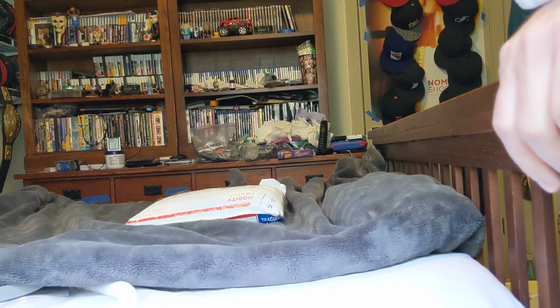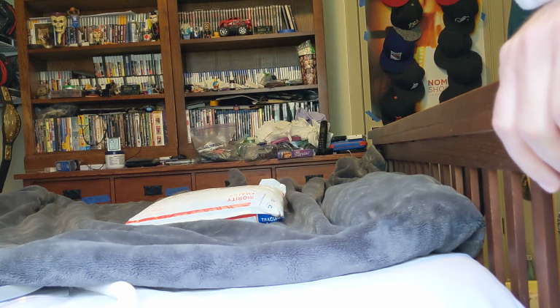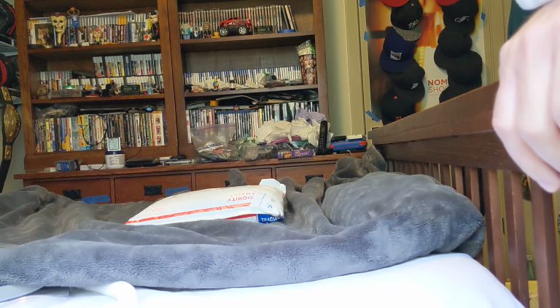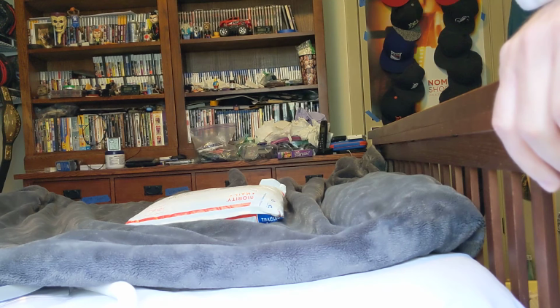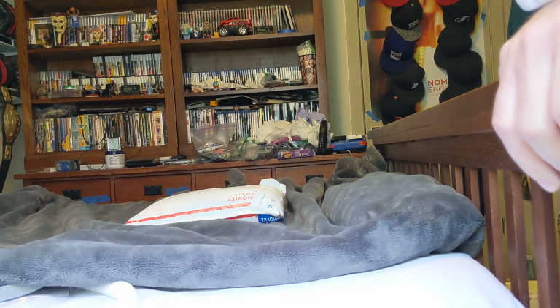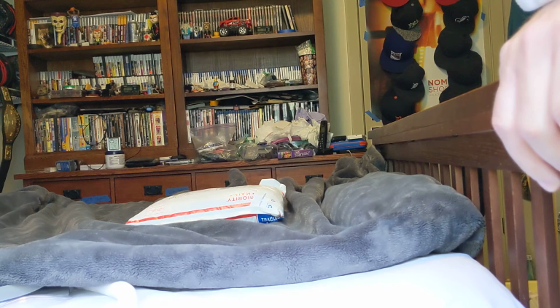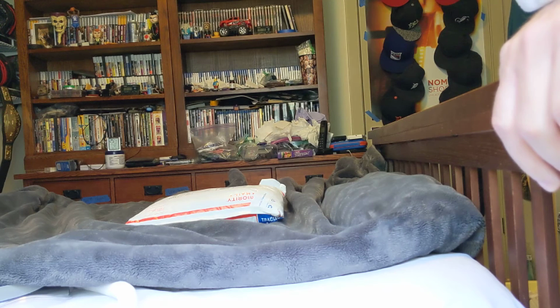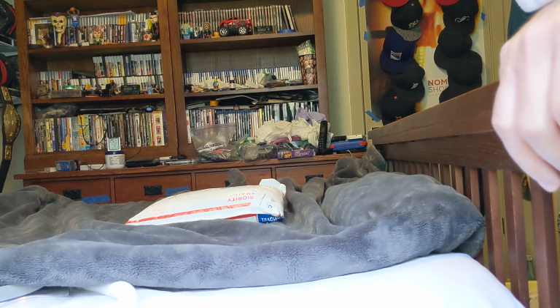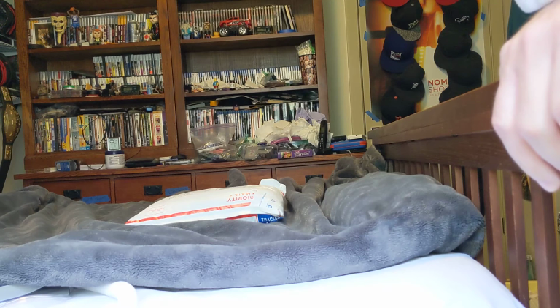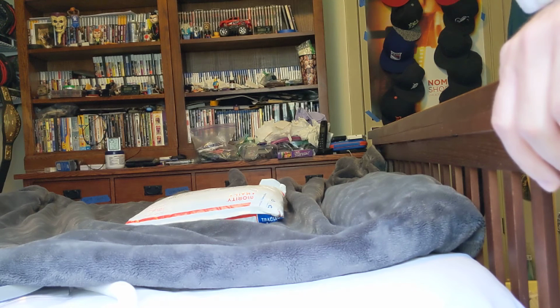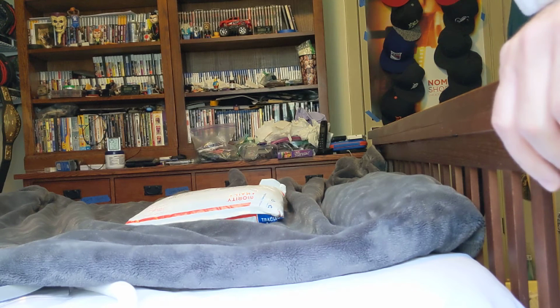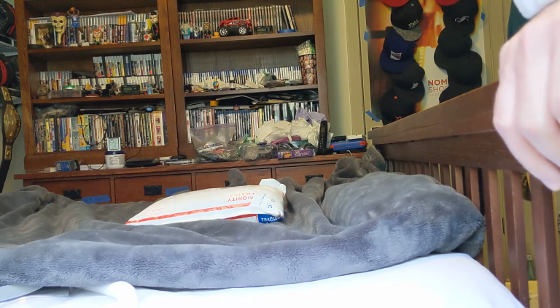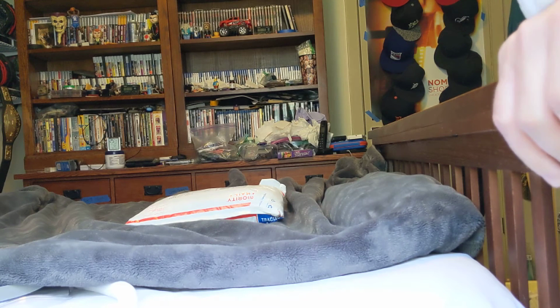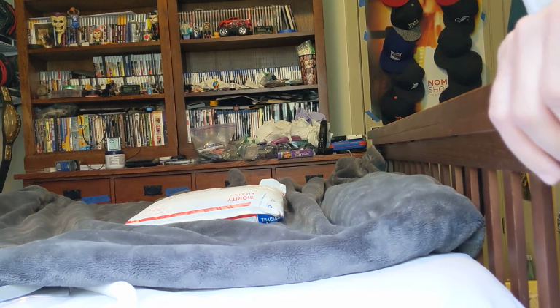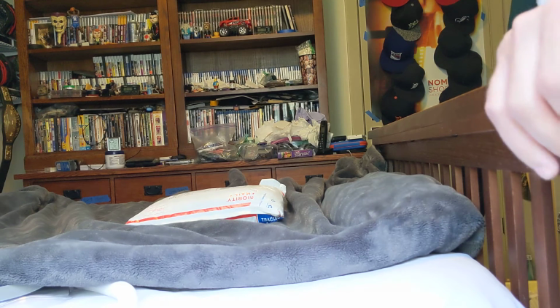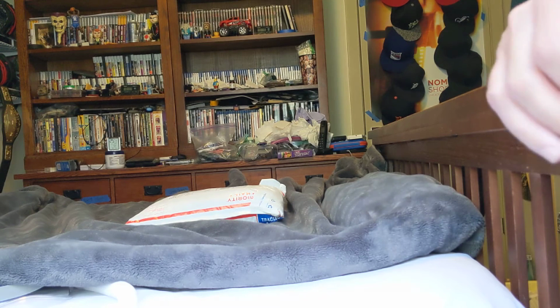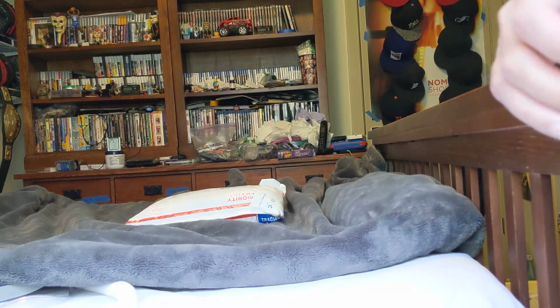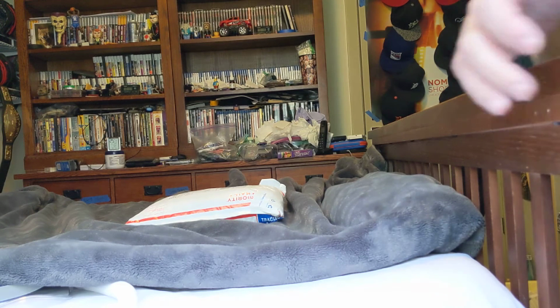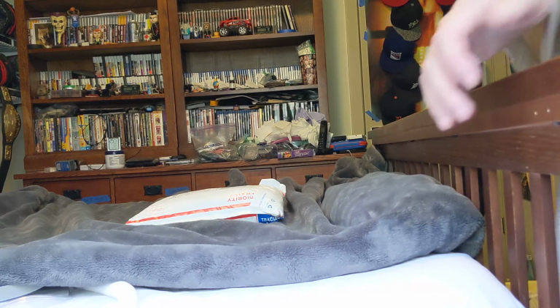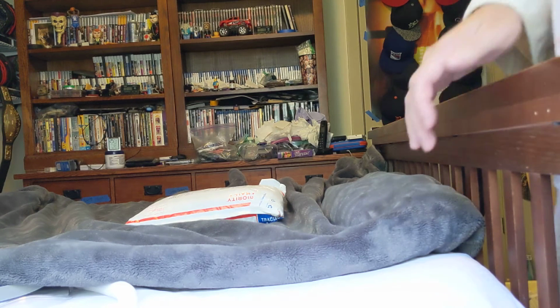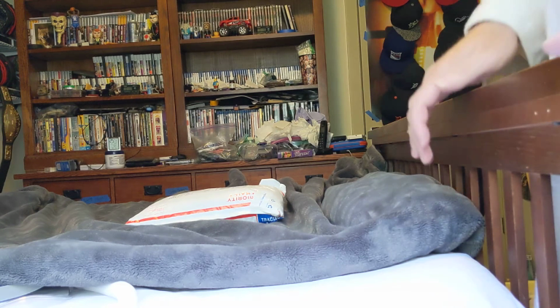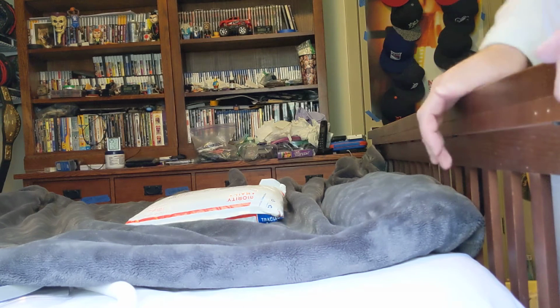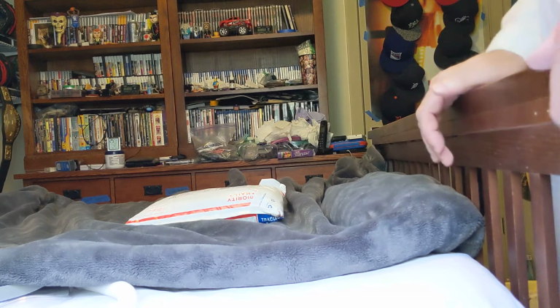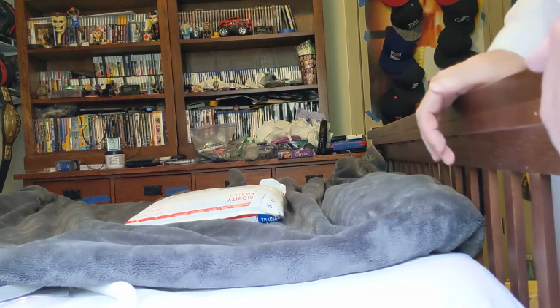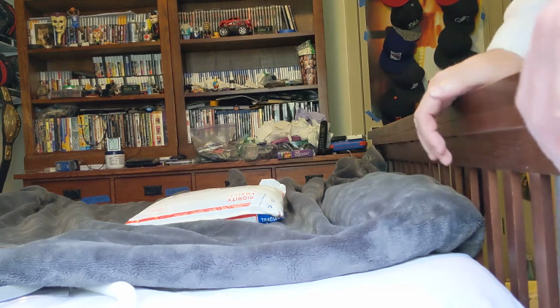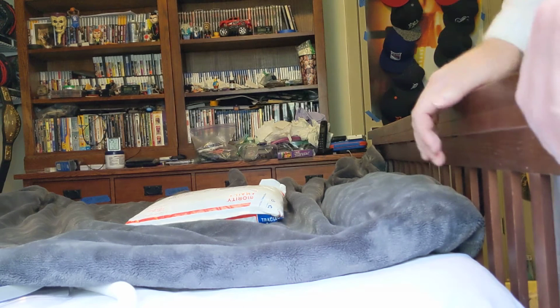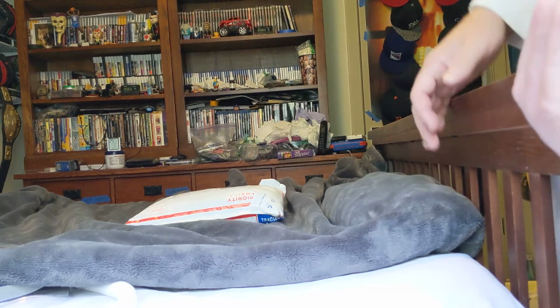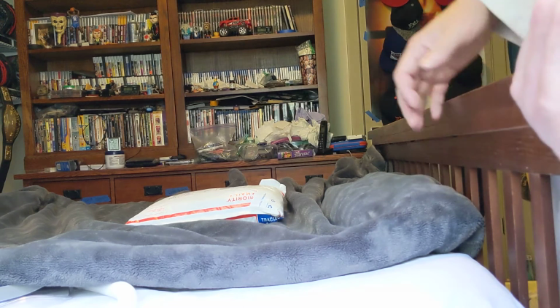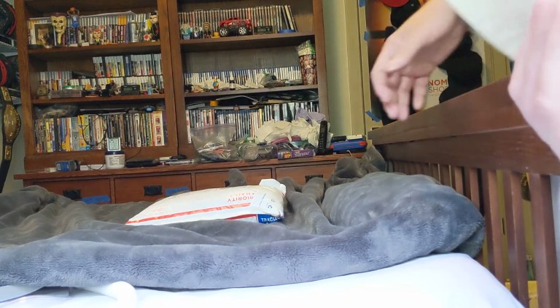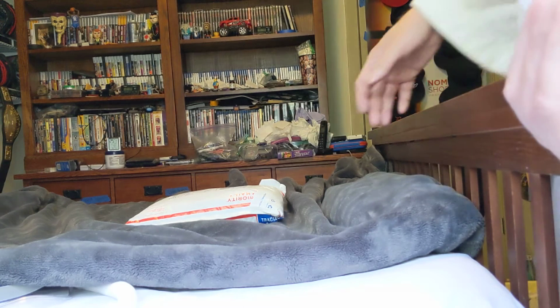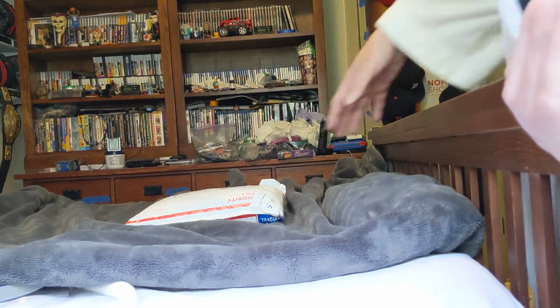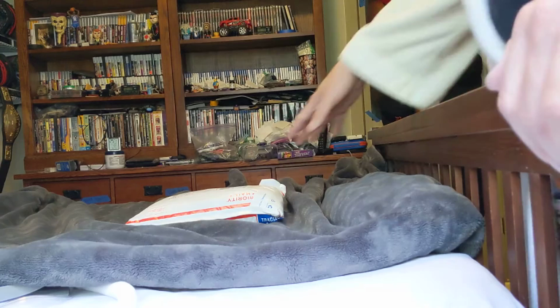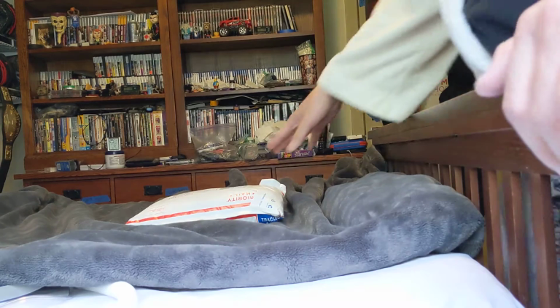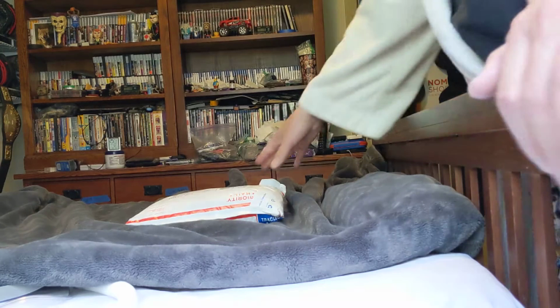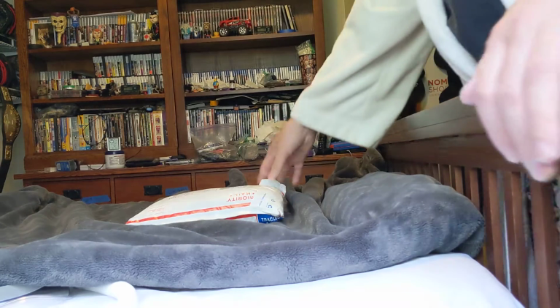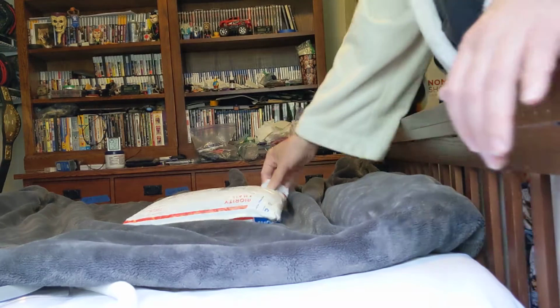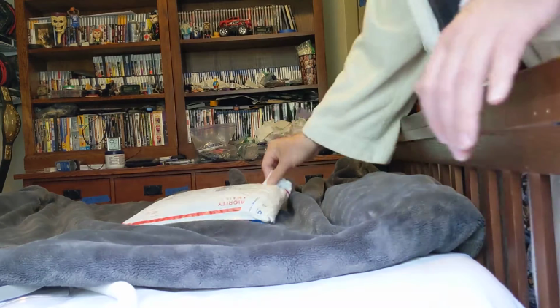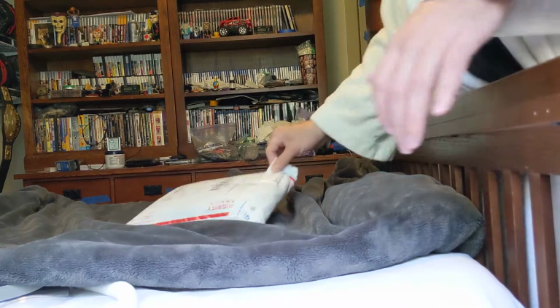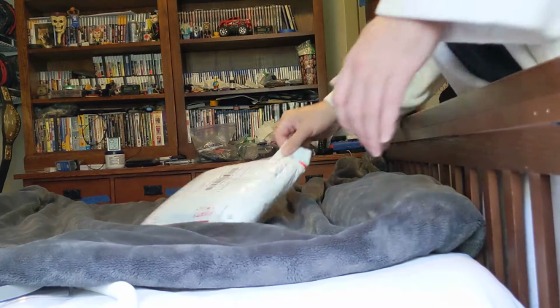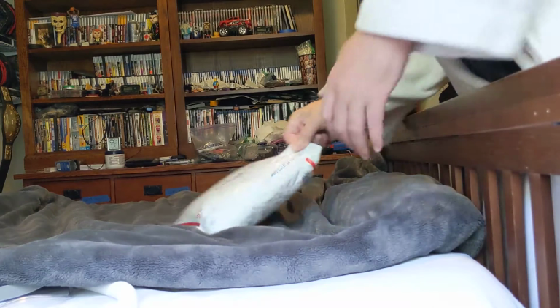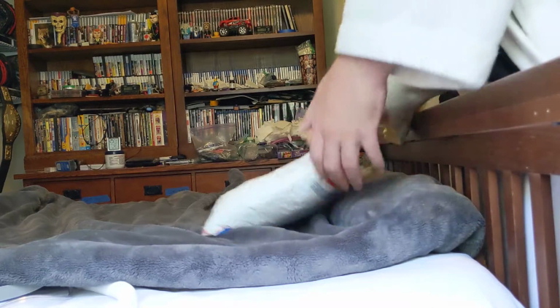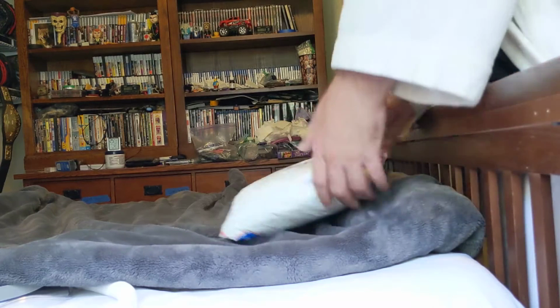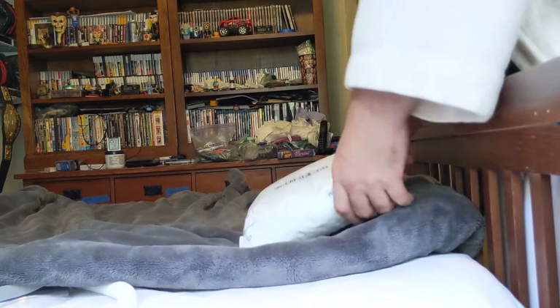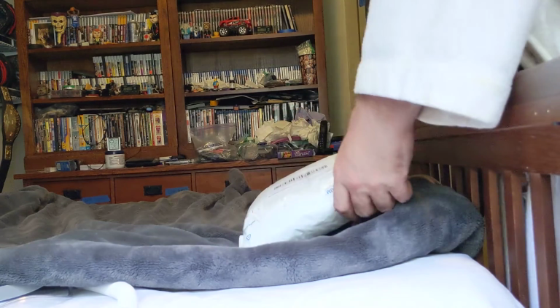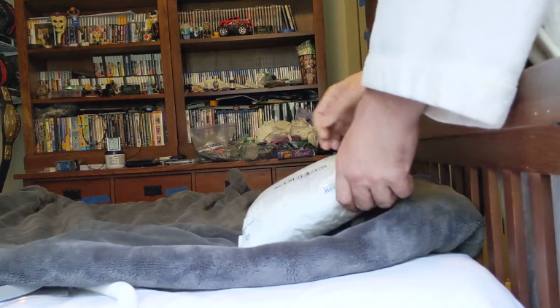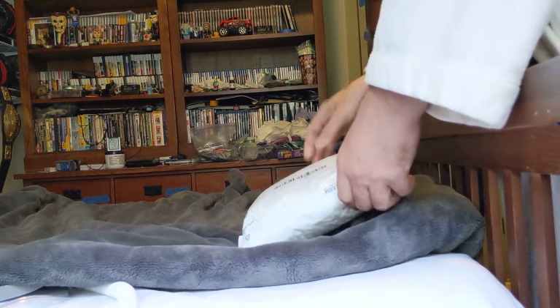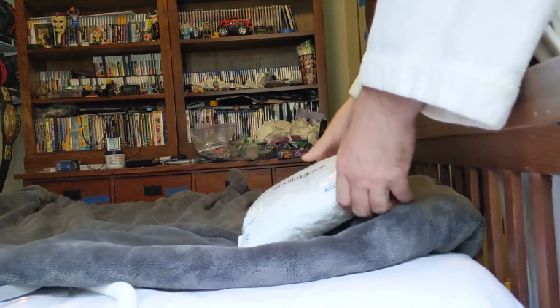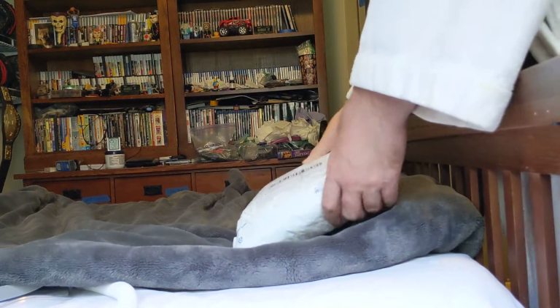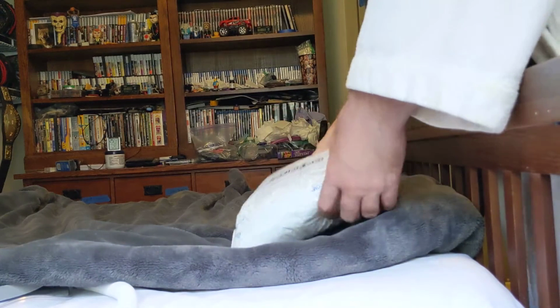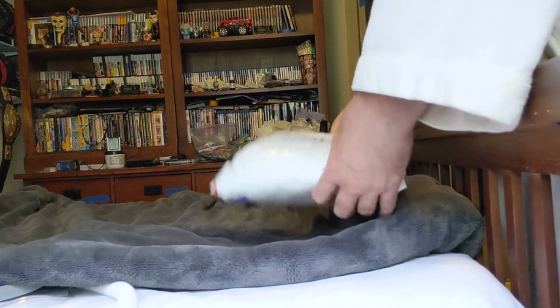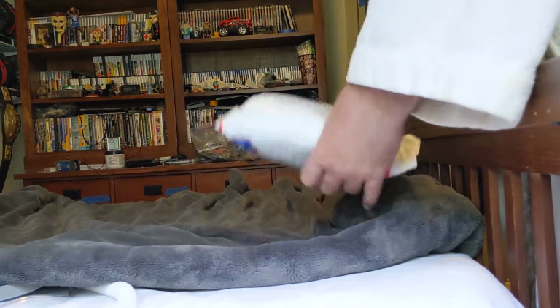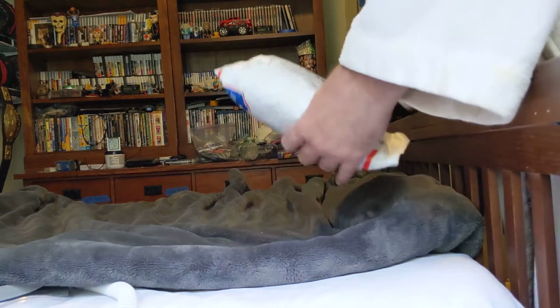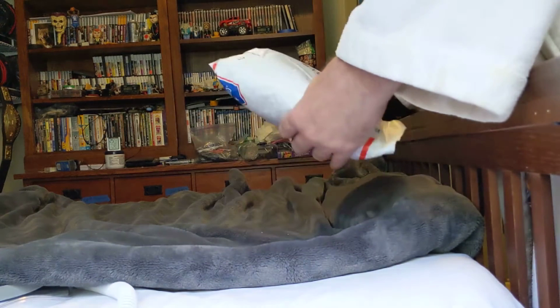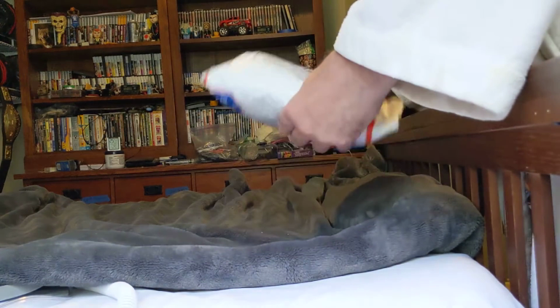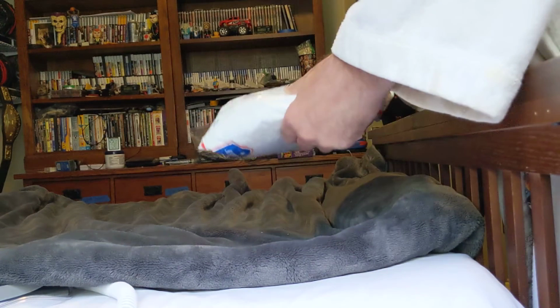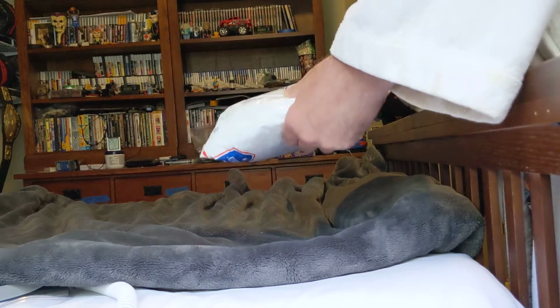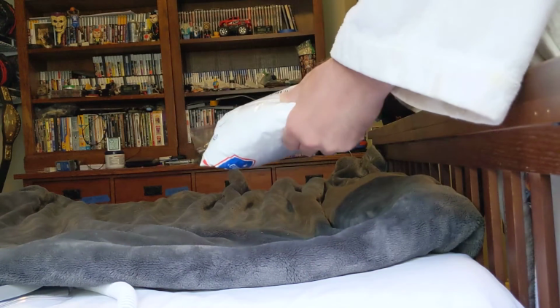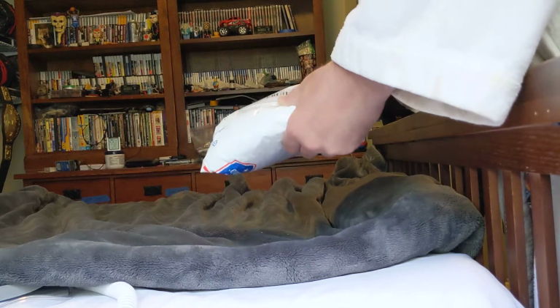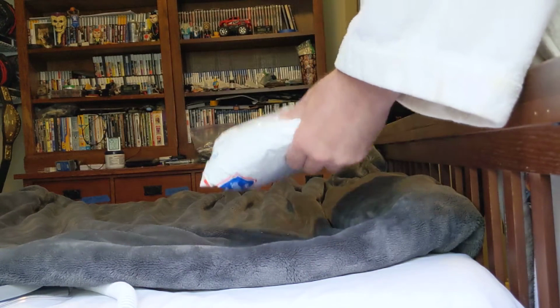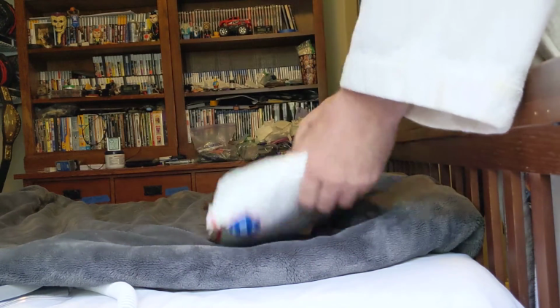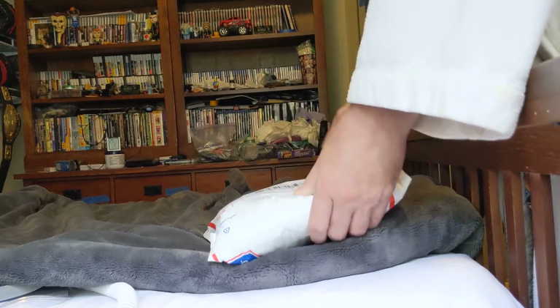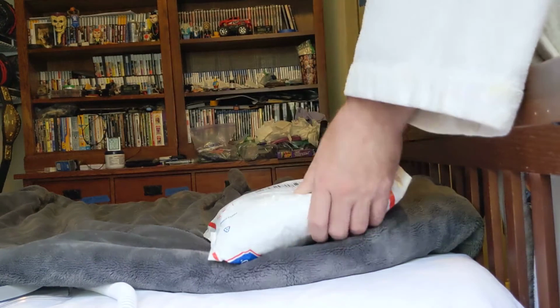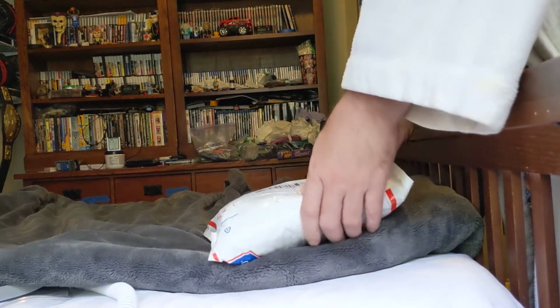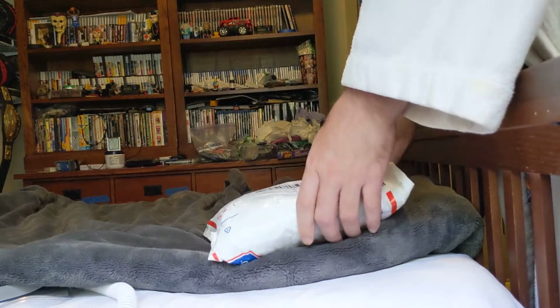Hi, this is MLBF and I'm making an unboxing for a package that came in the mail today. Here we go.